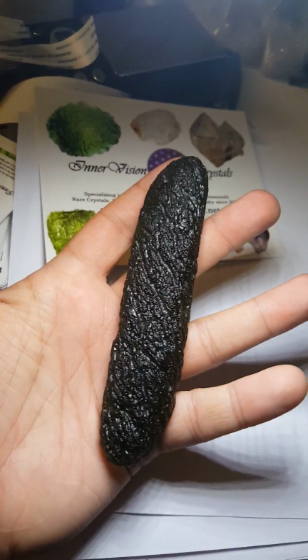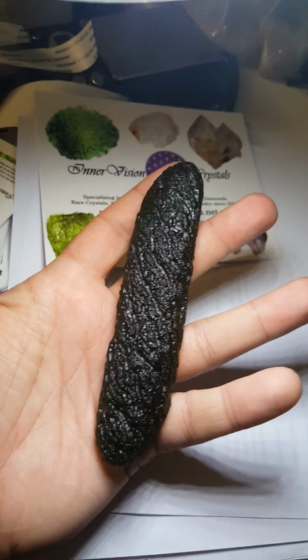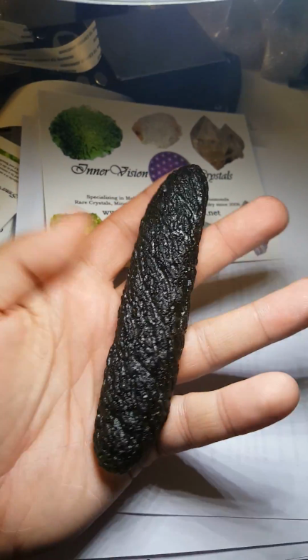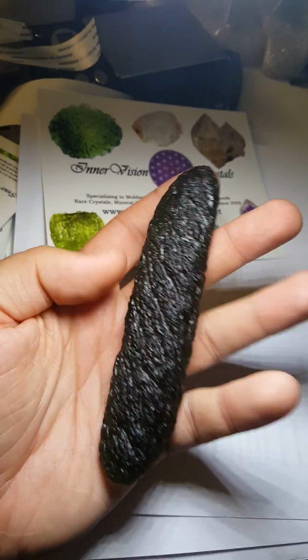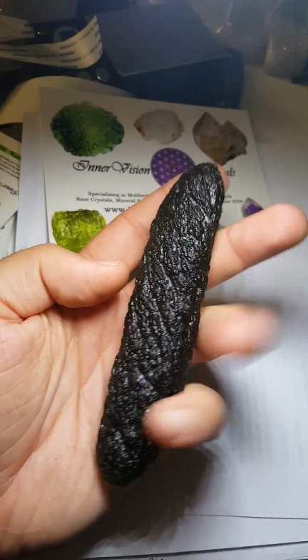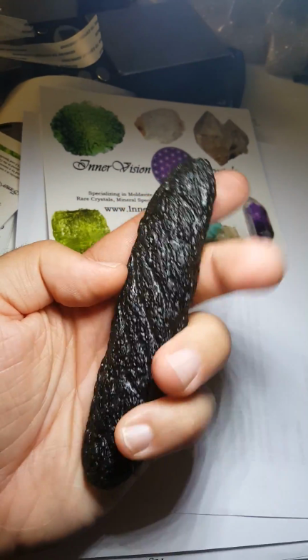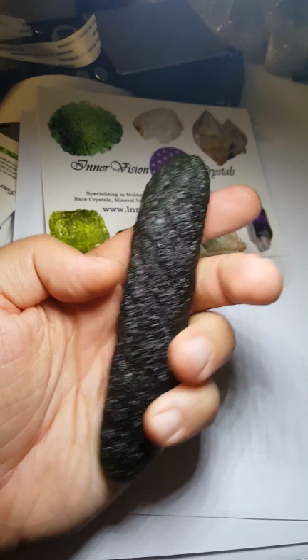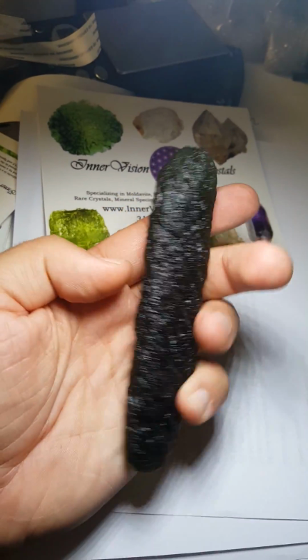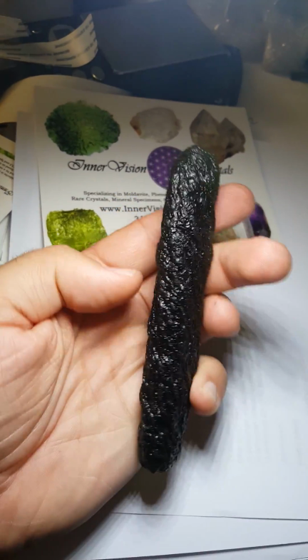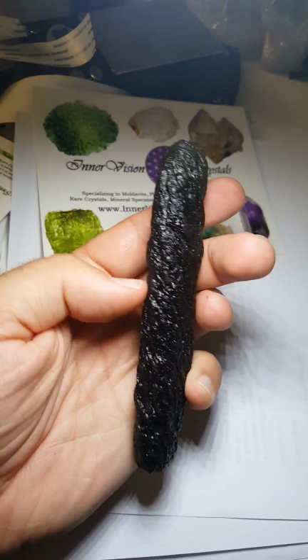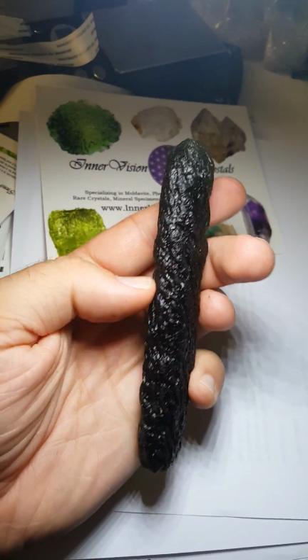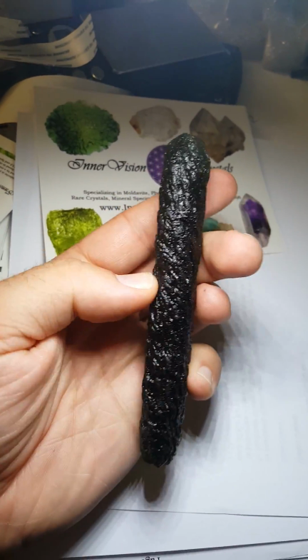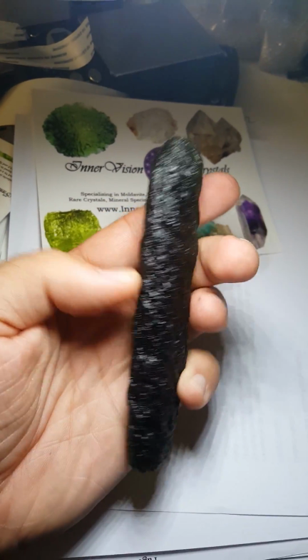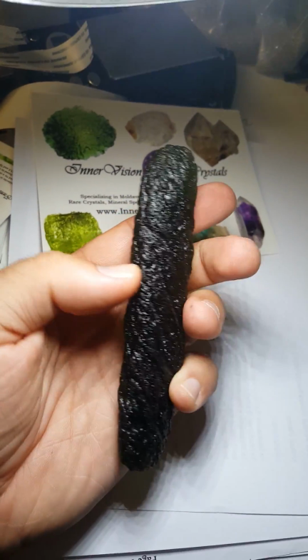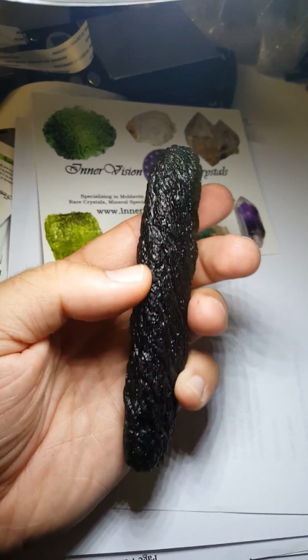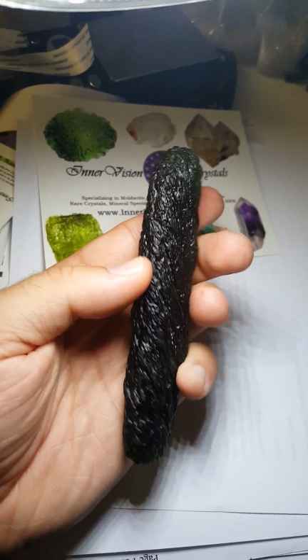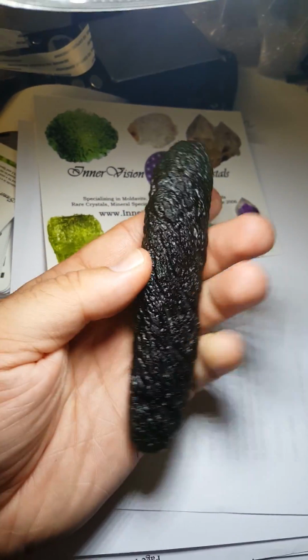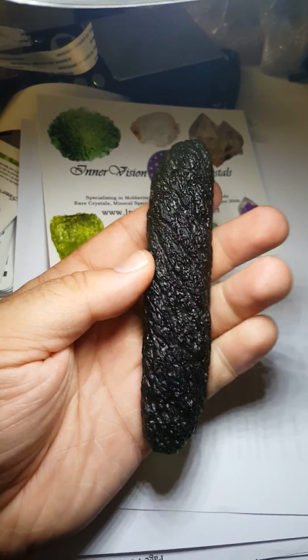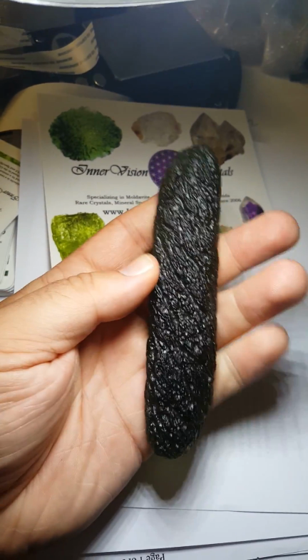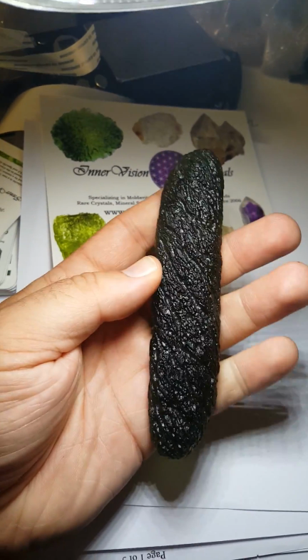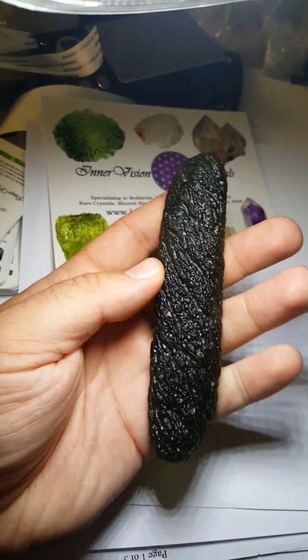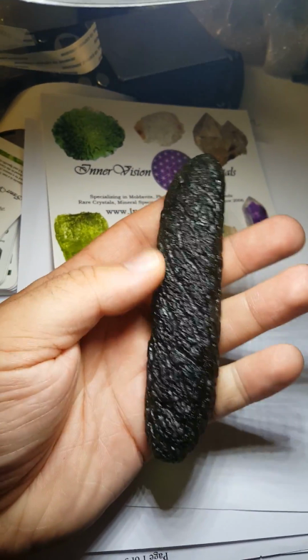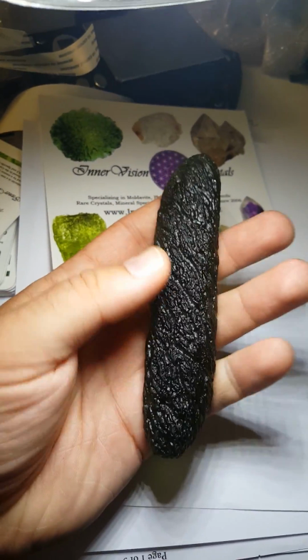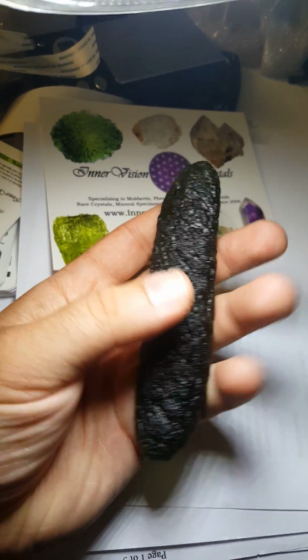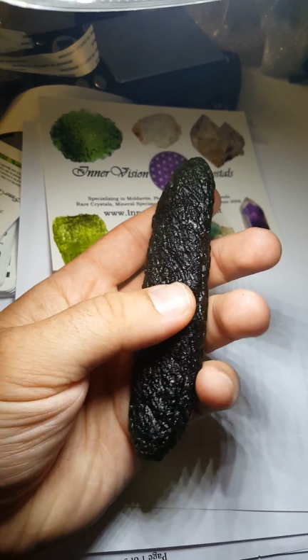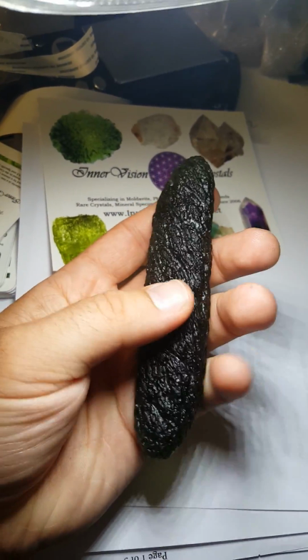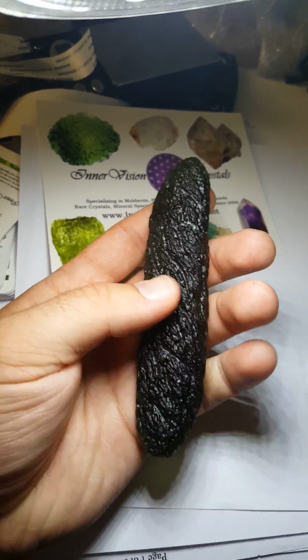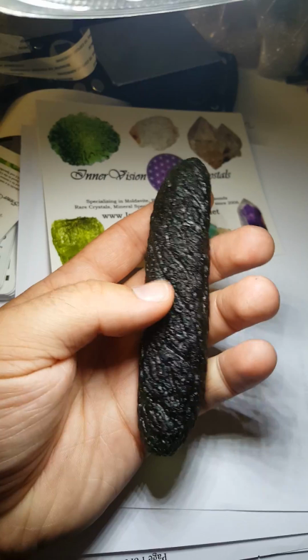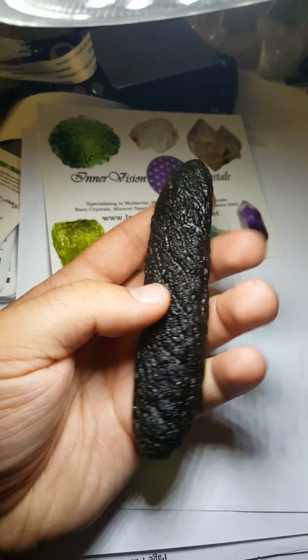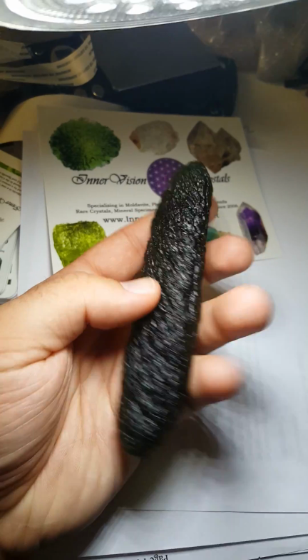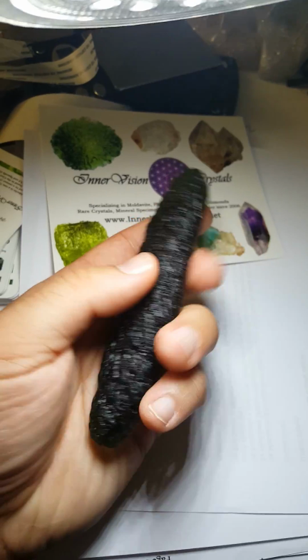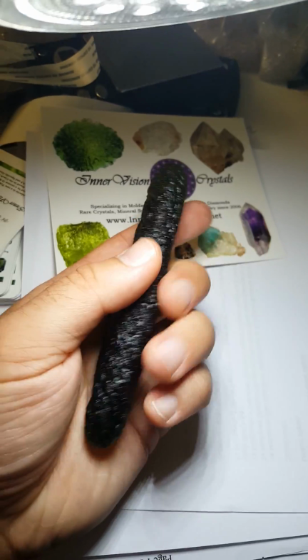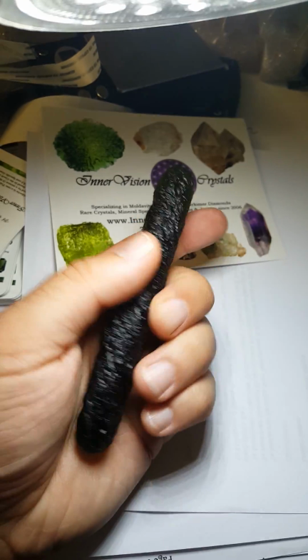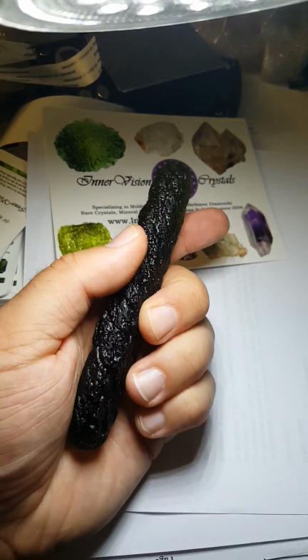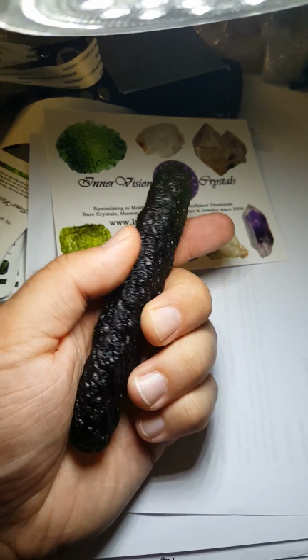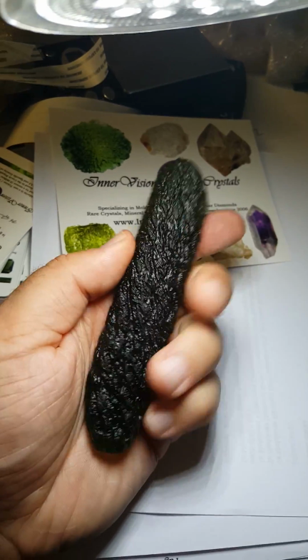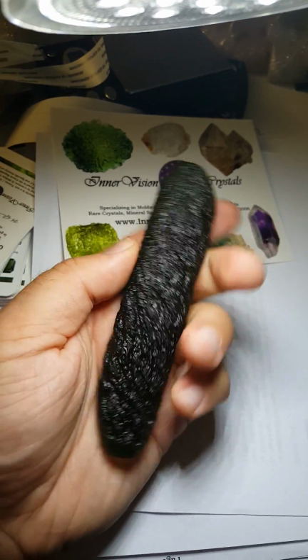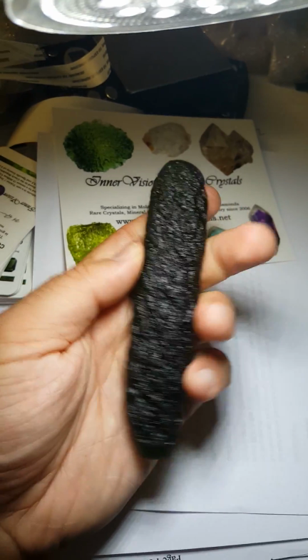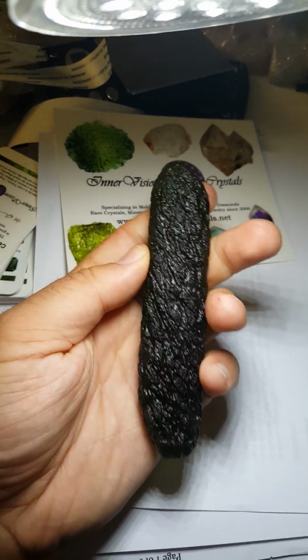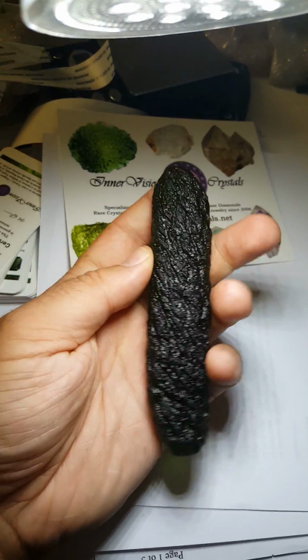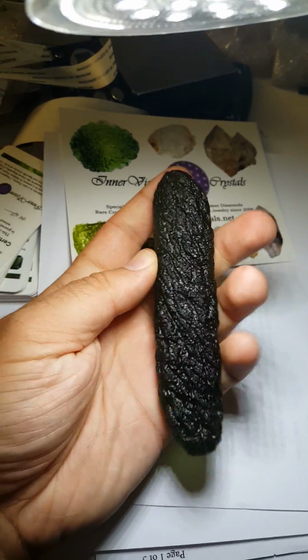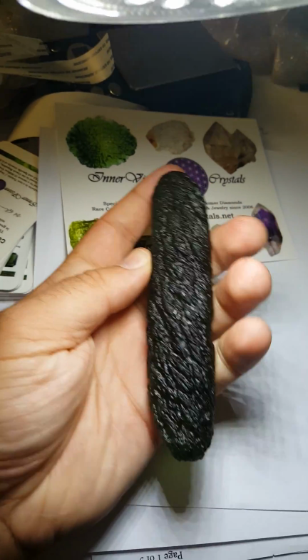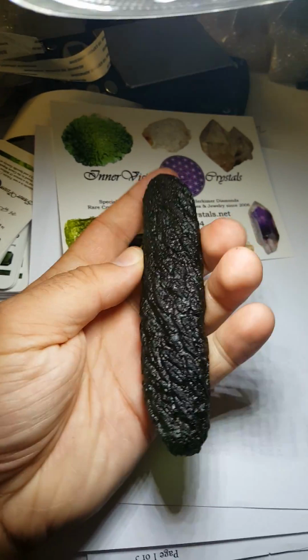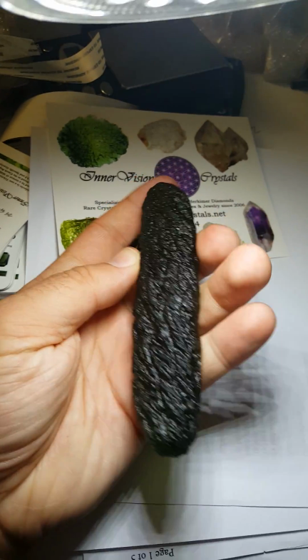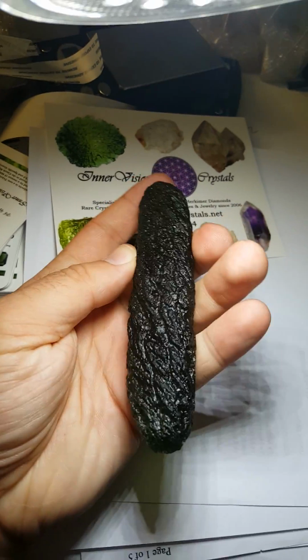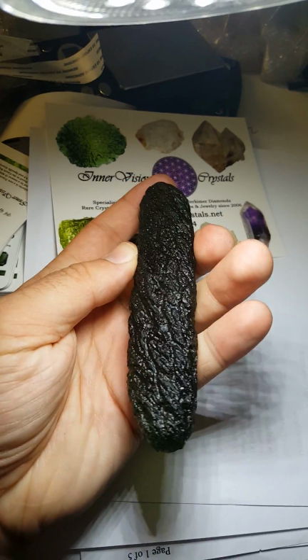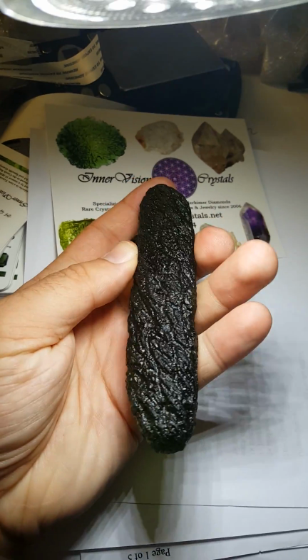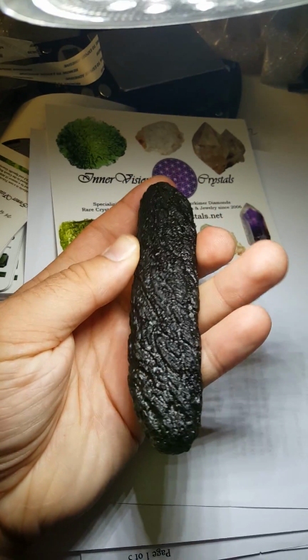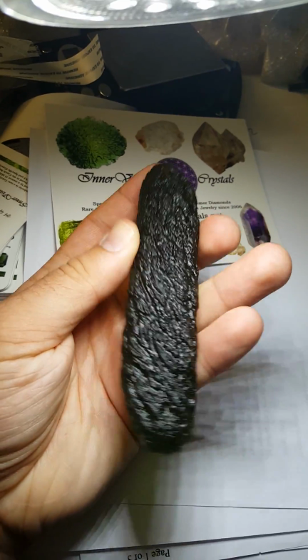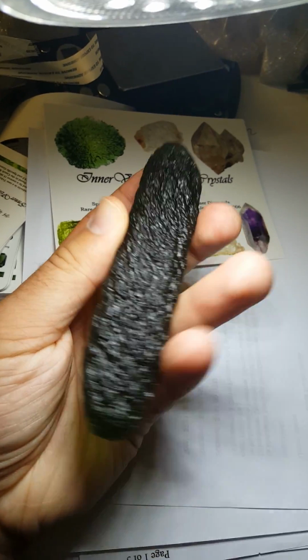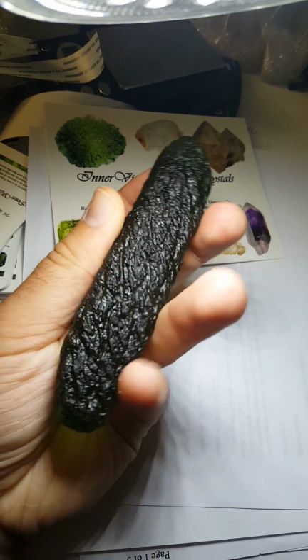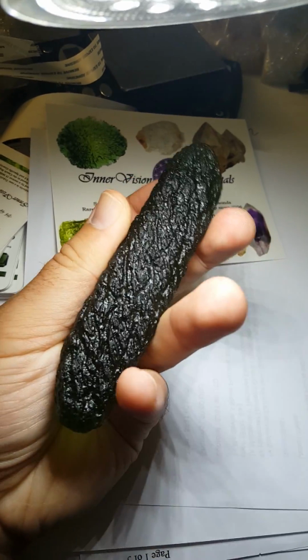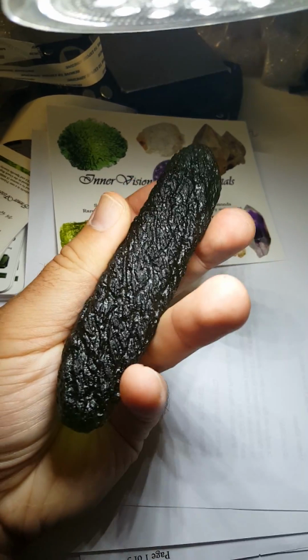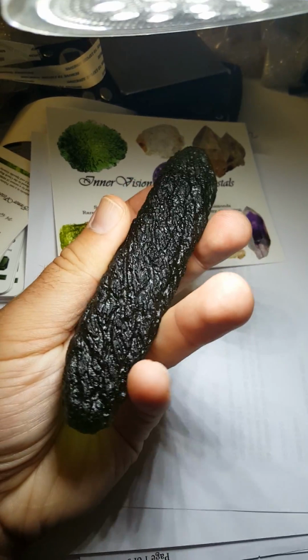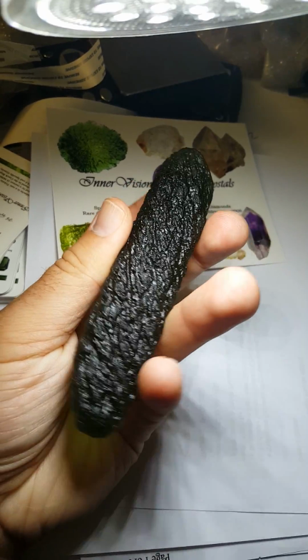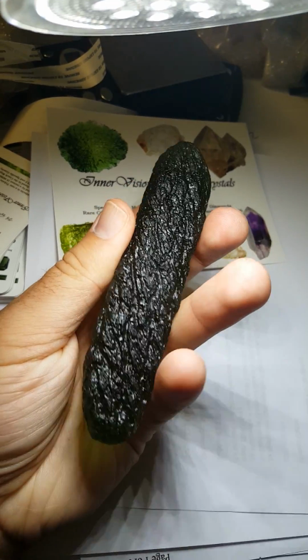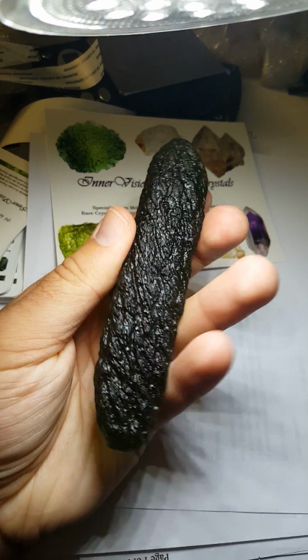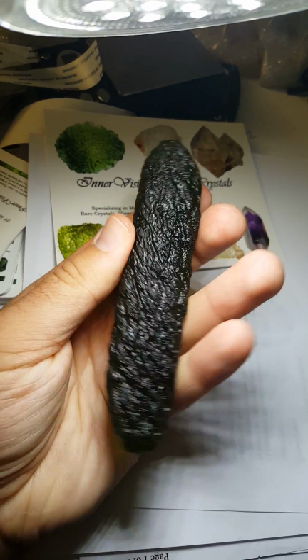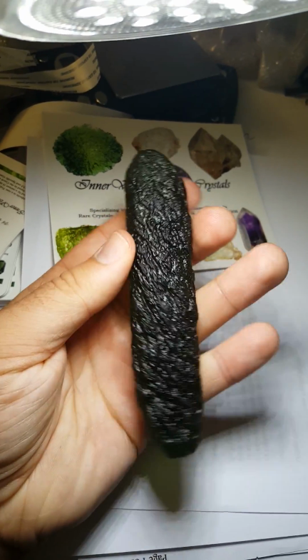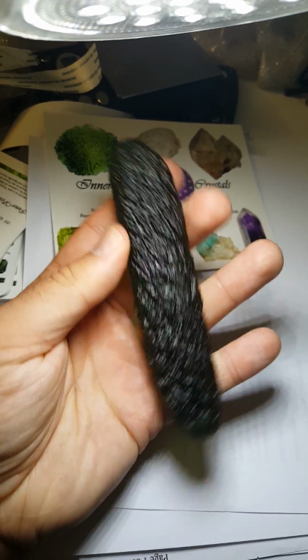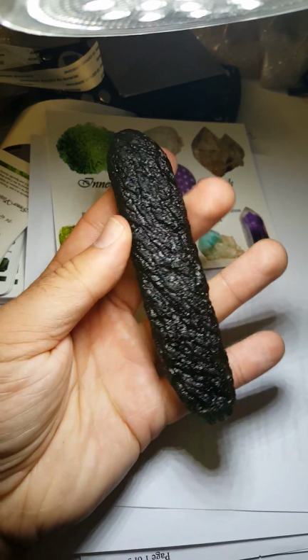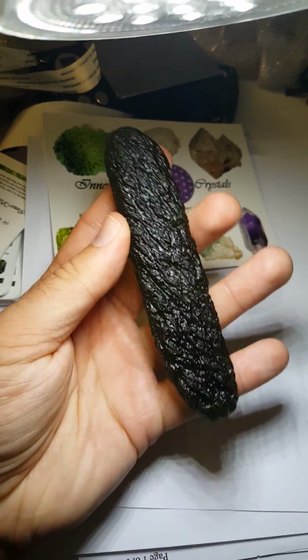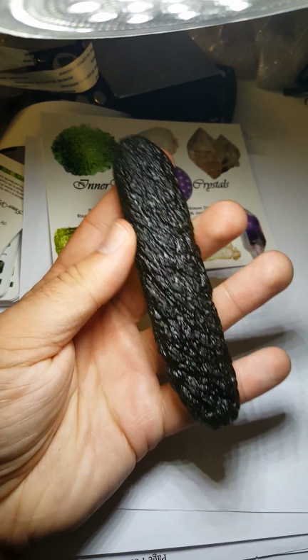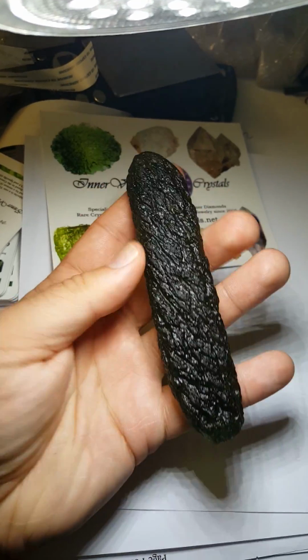Fake Moldavite — this is what's coming out of China, Hong Kong, India. Silly.